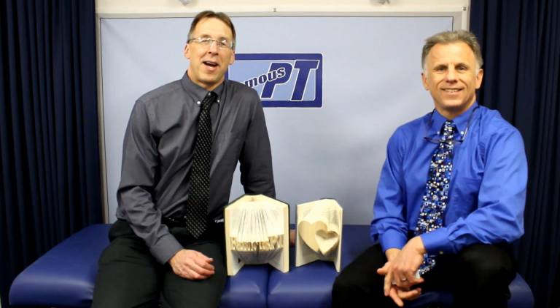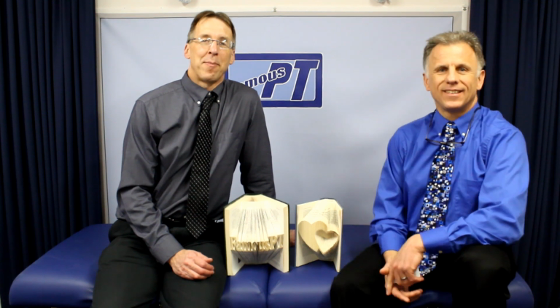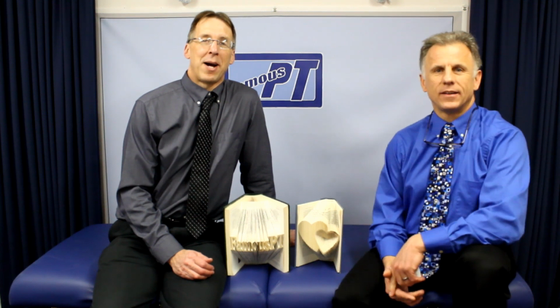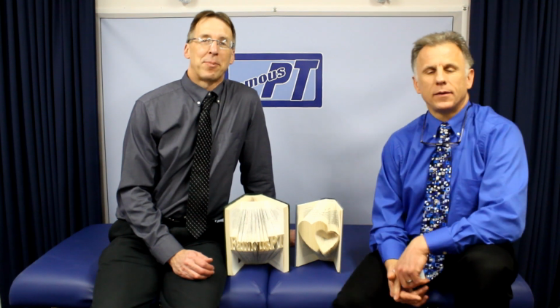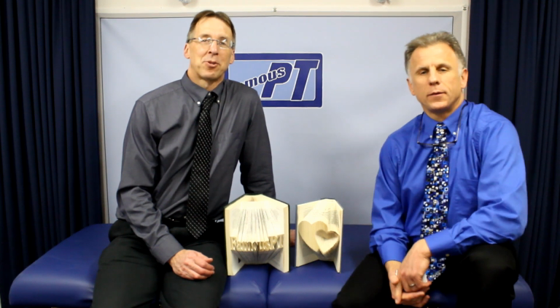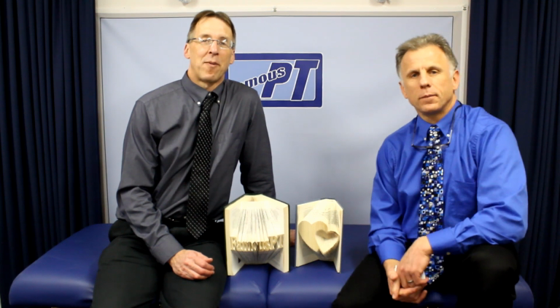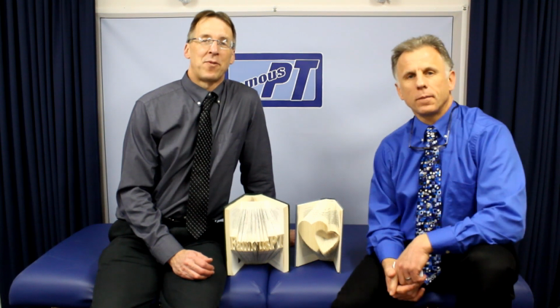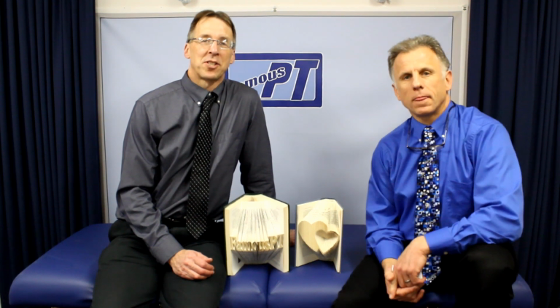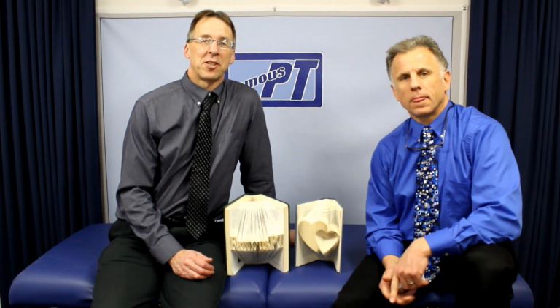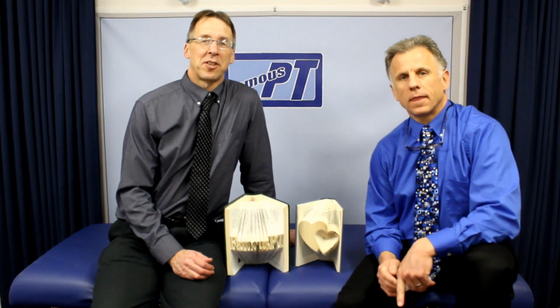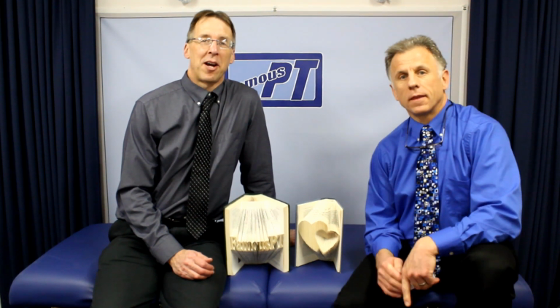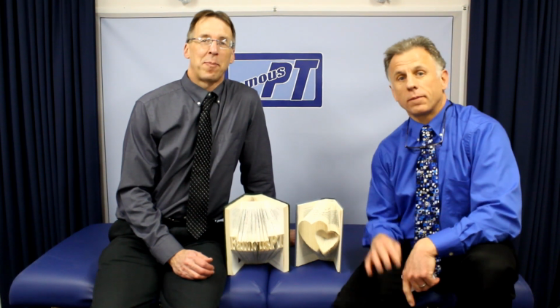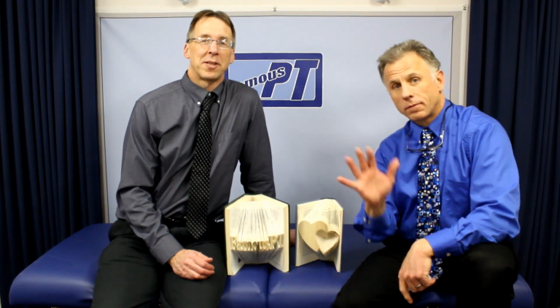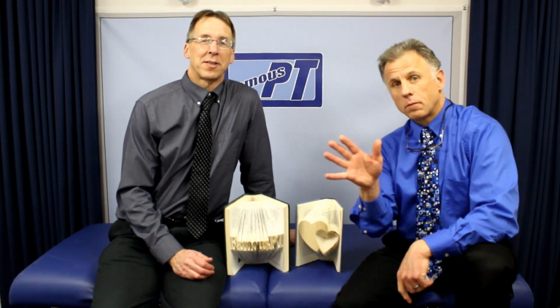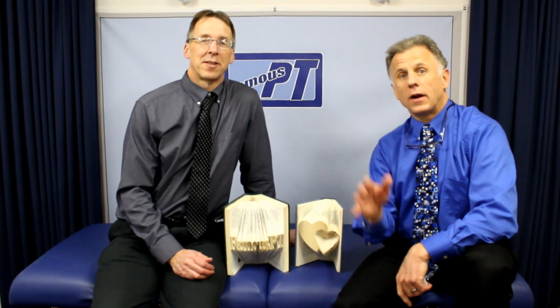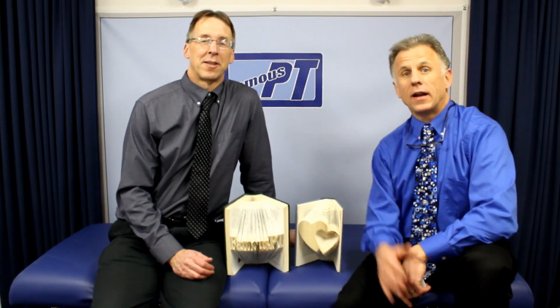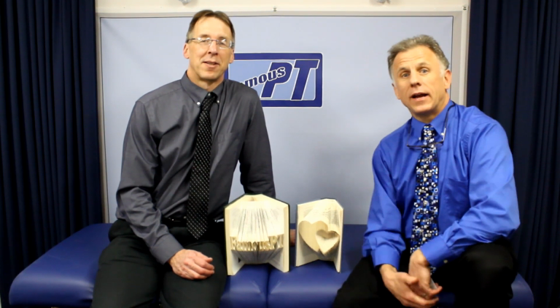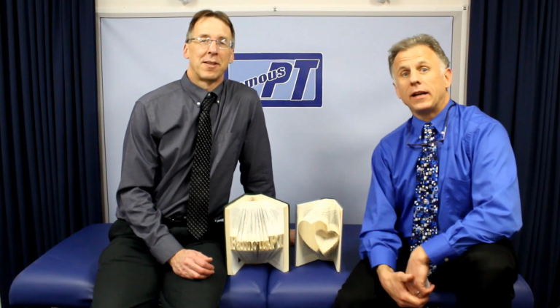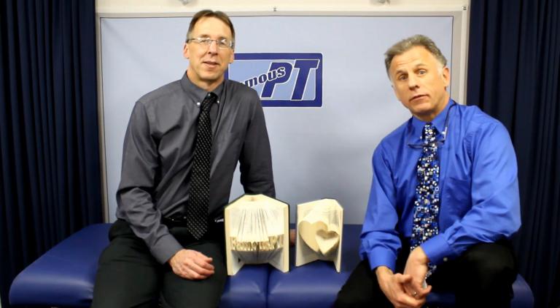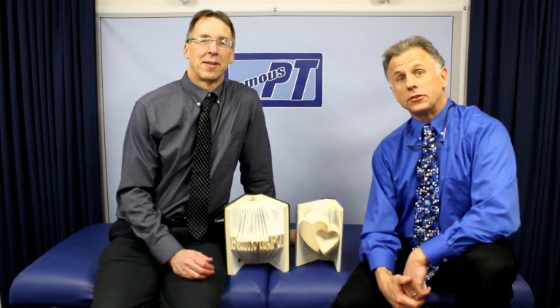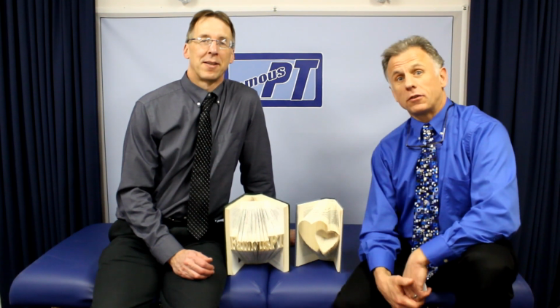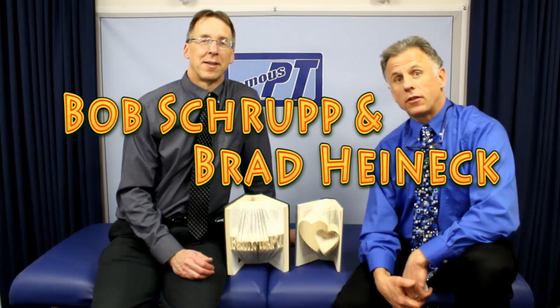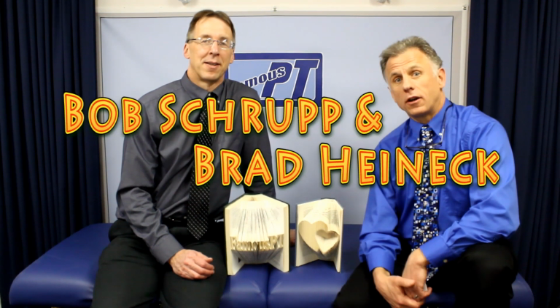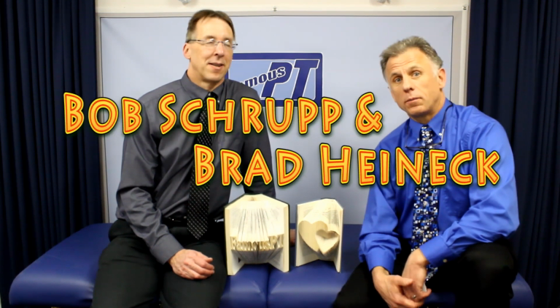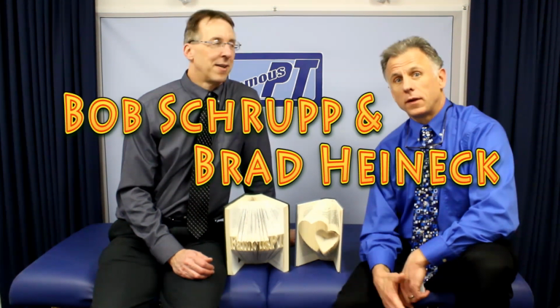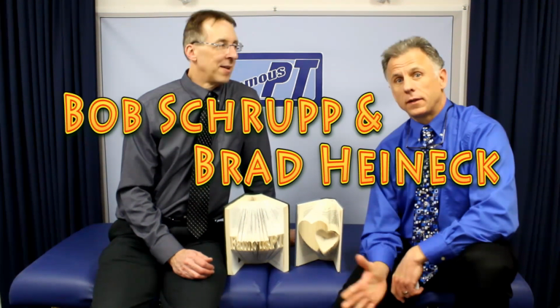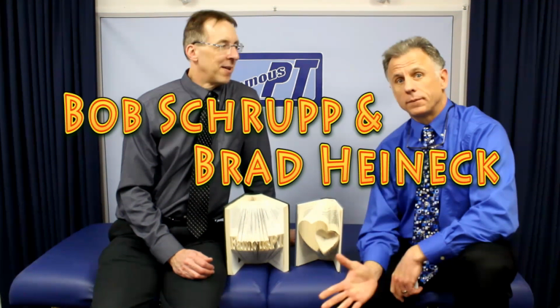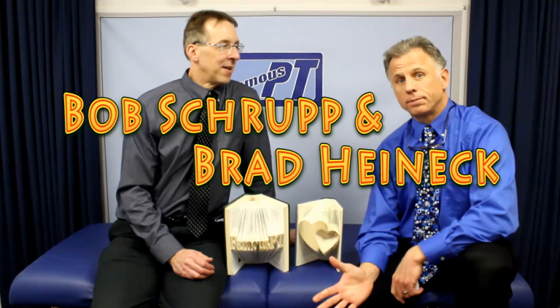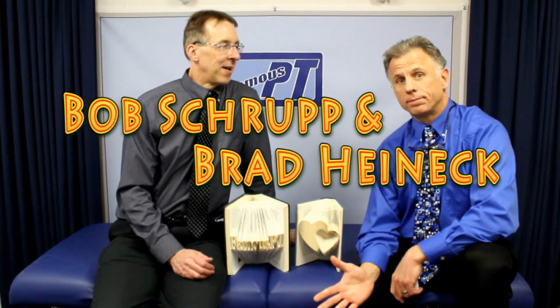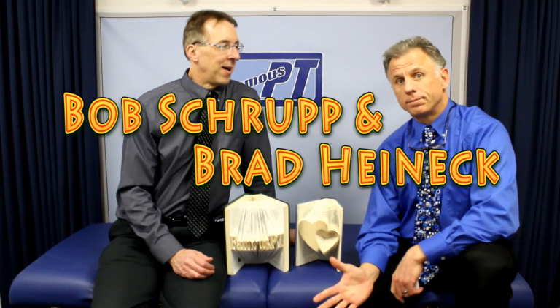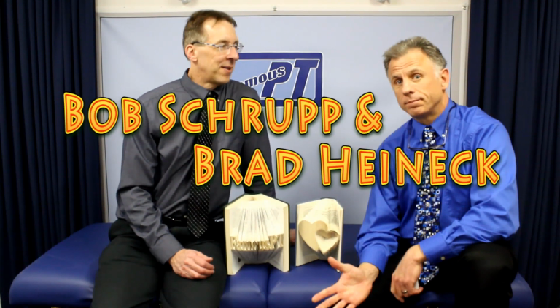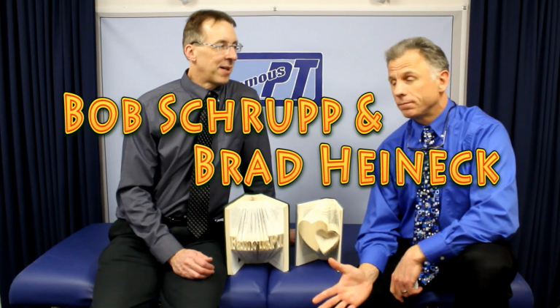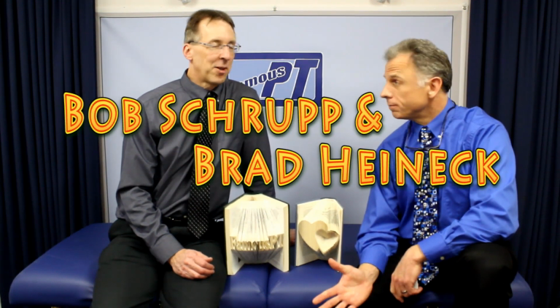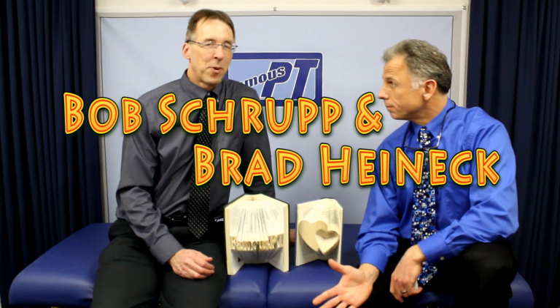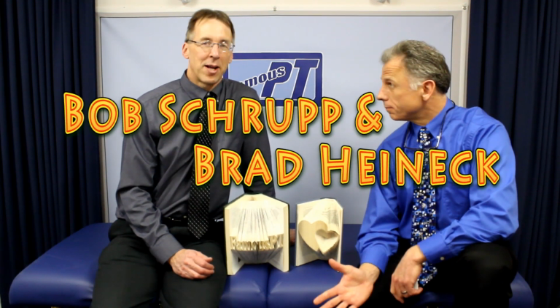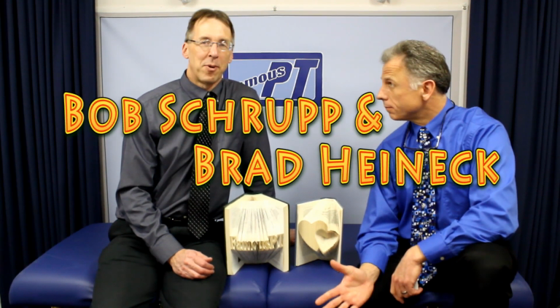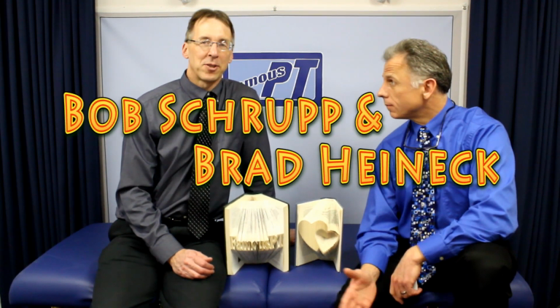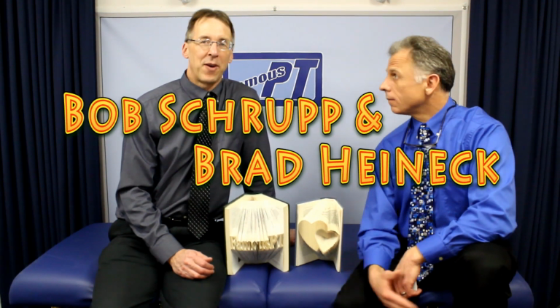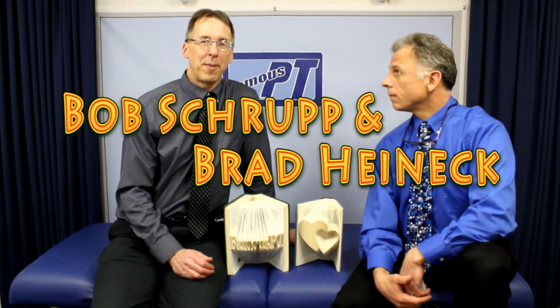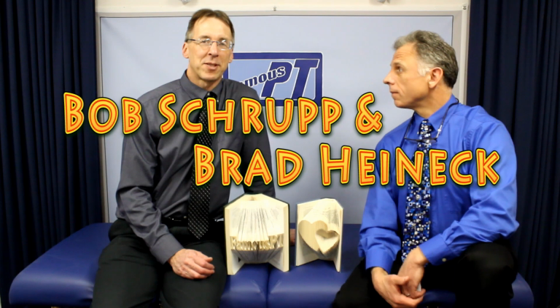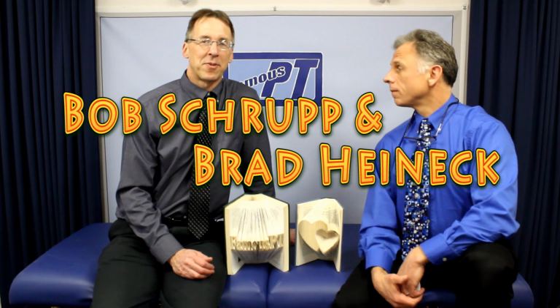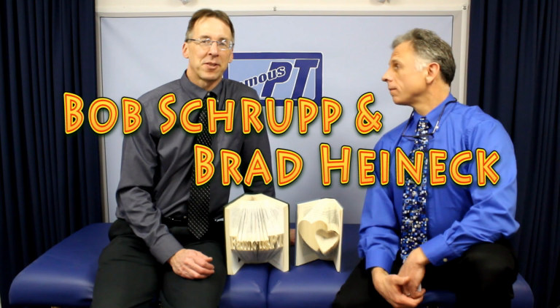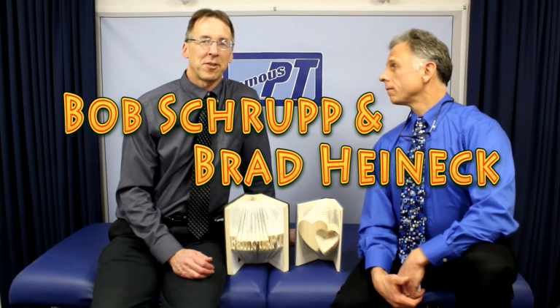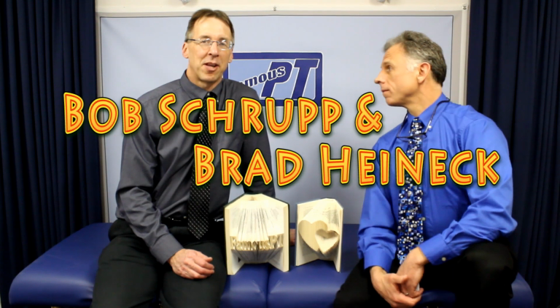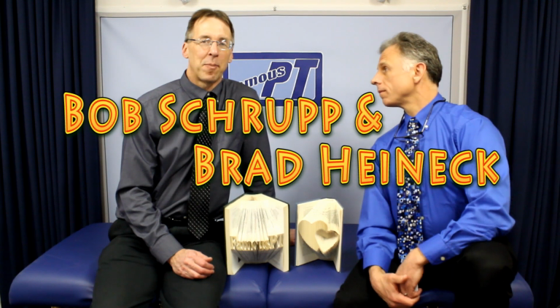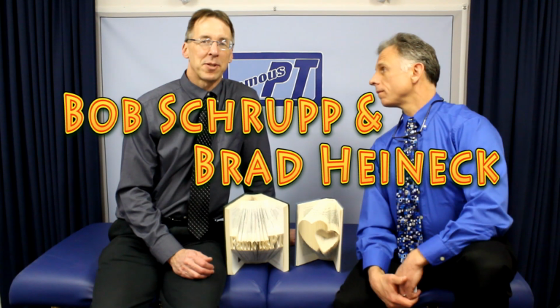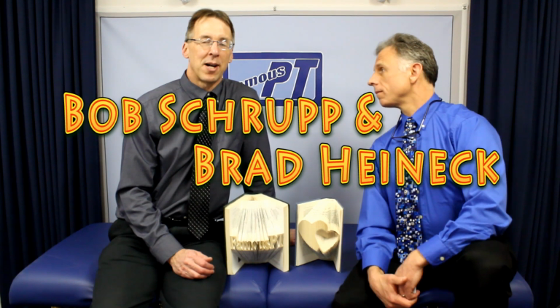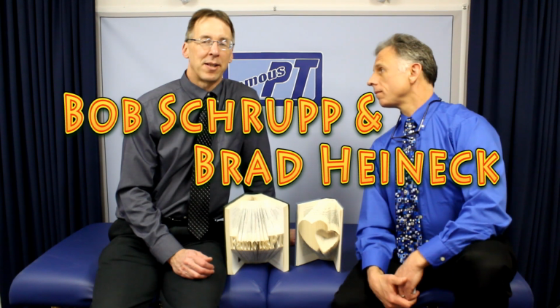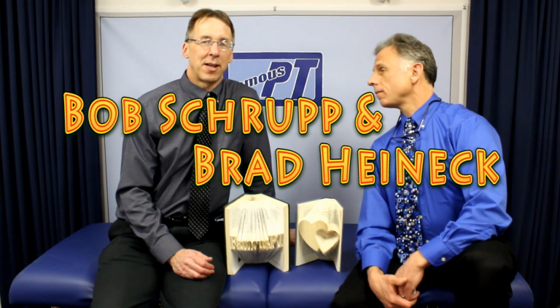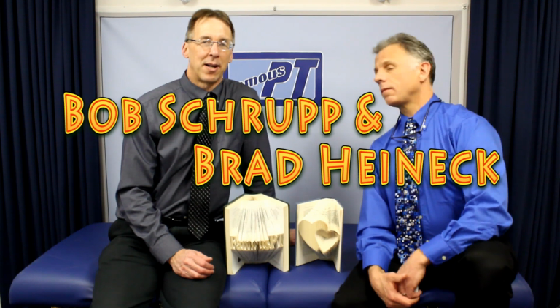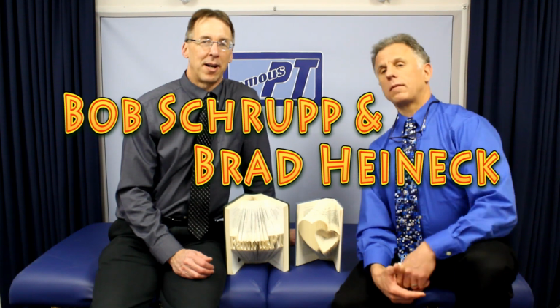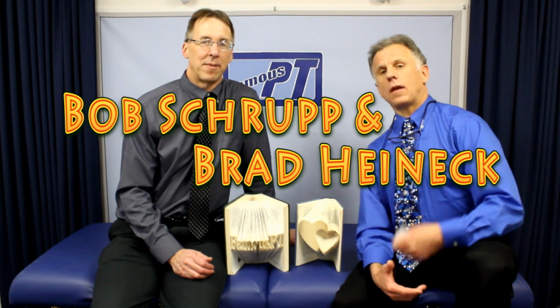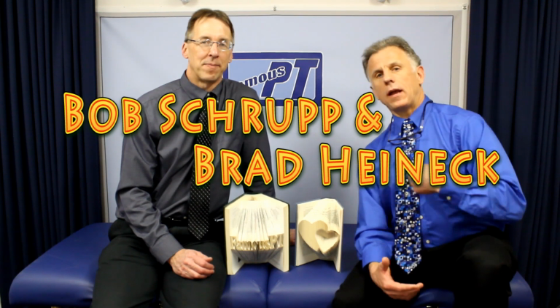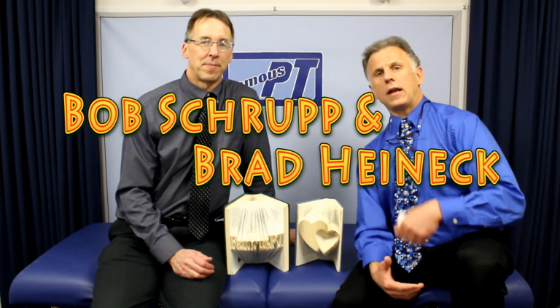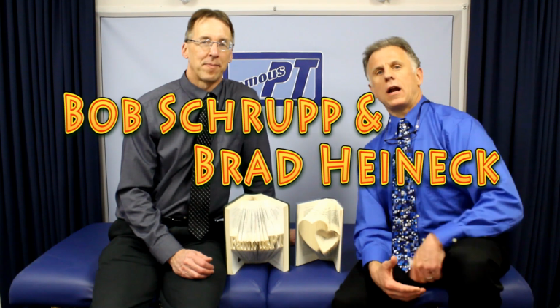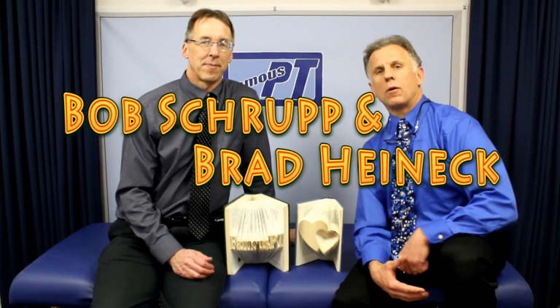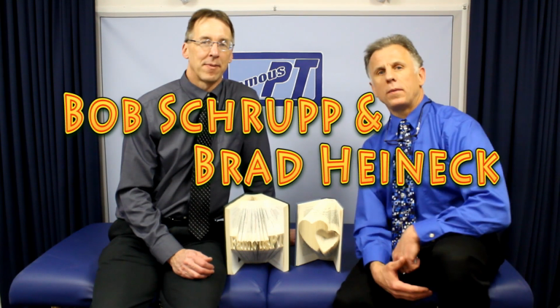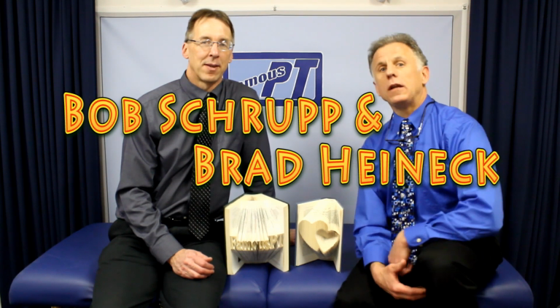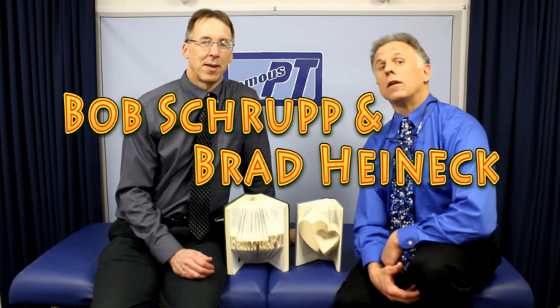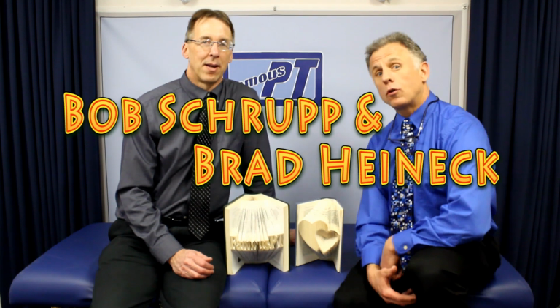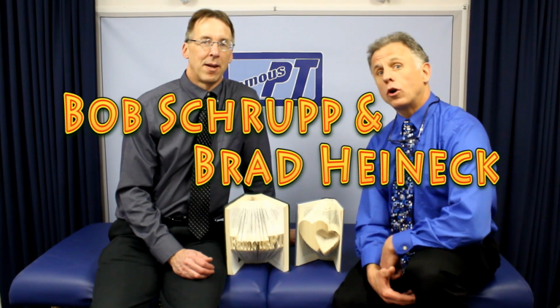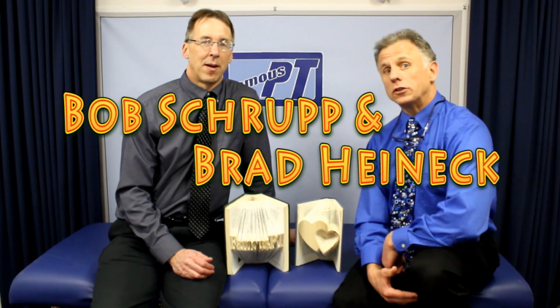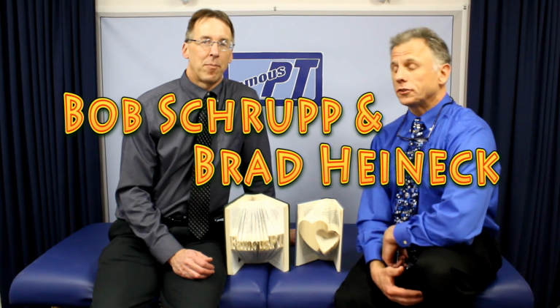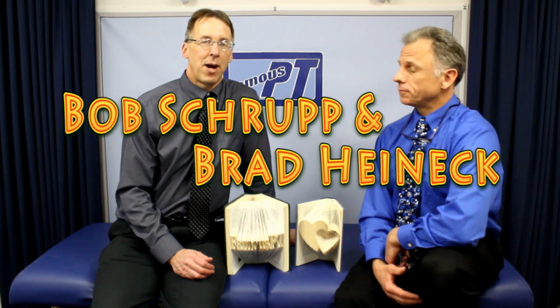Hi, I'm Bob Schroff, physical therapist. Brad, I'm a physical therapist. And together we are the most famous physical therapists on the internet. In our opinion, of course.